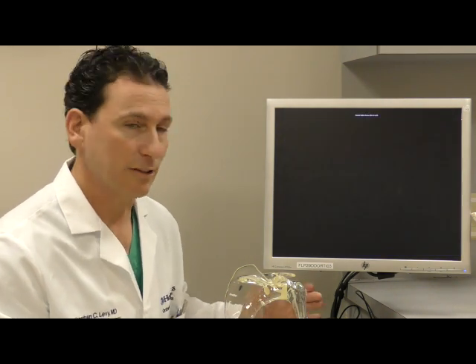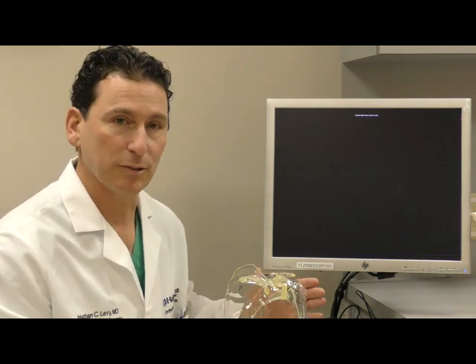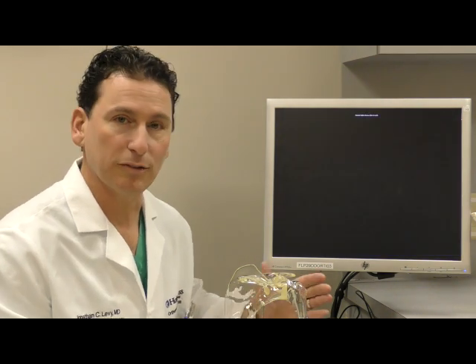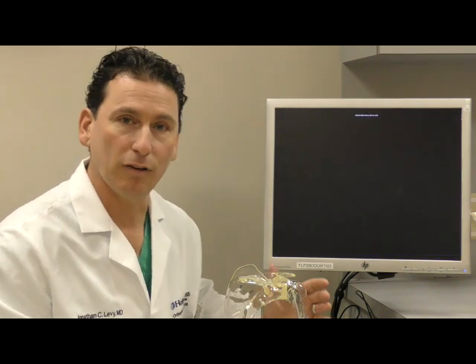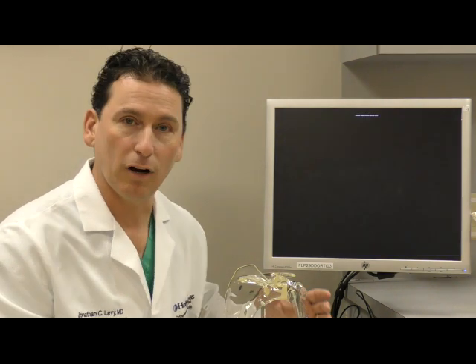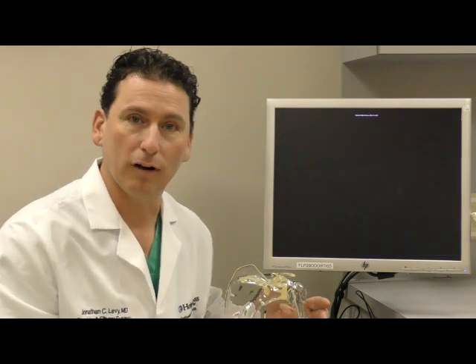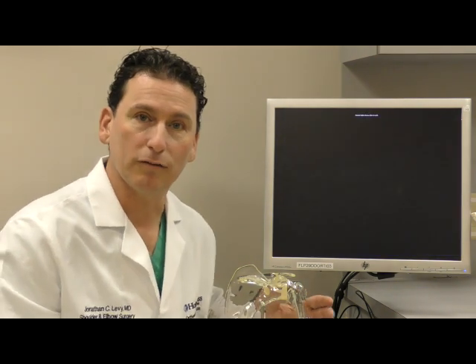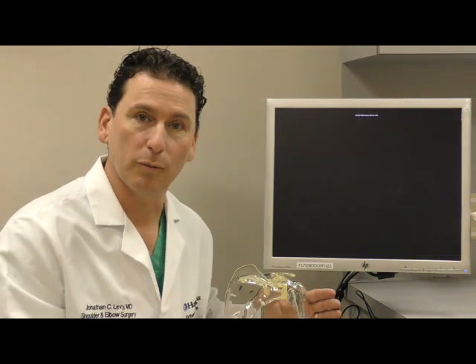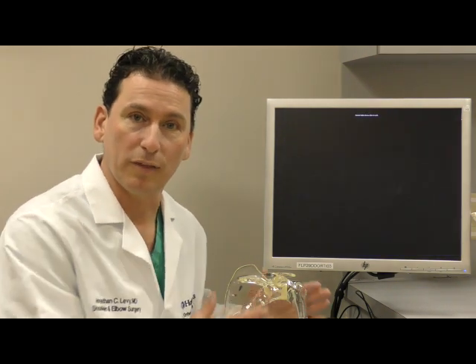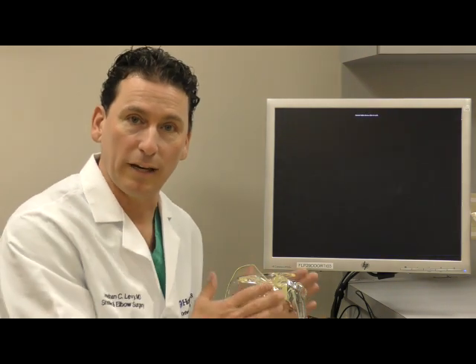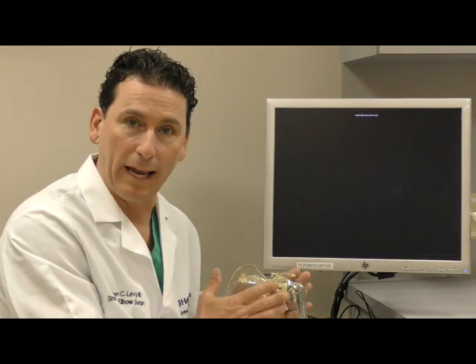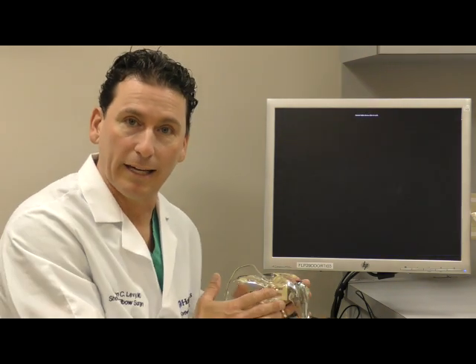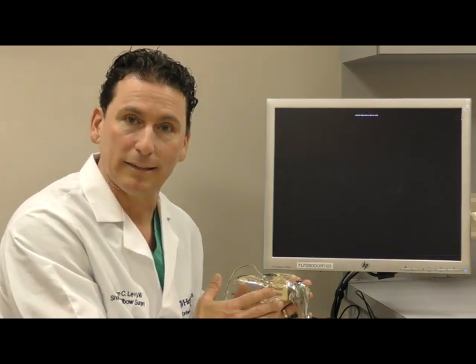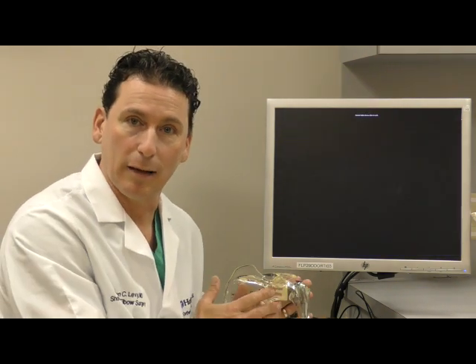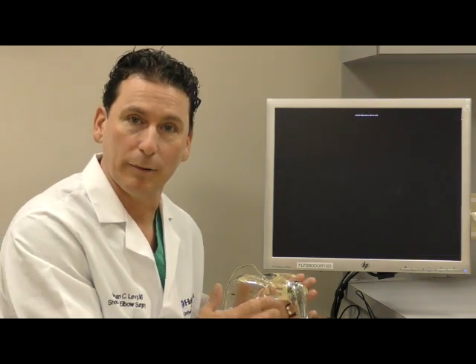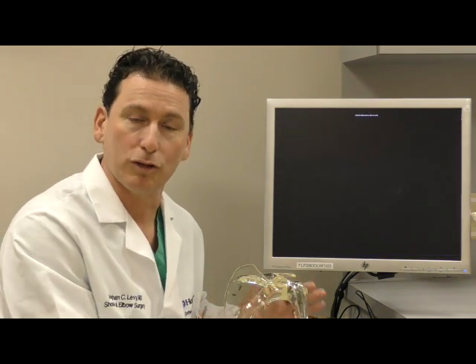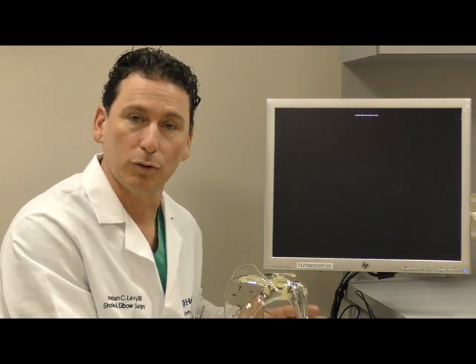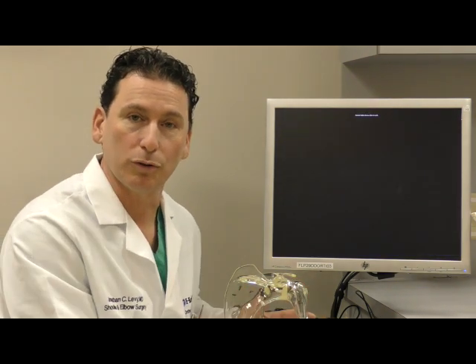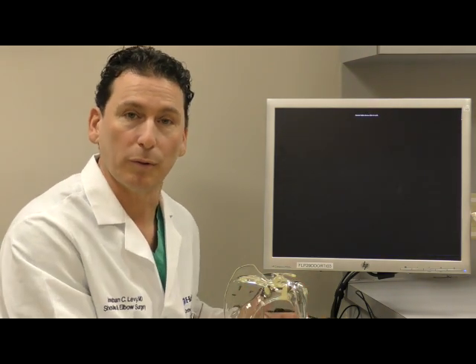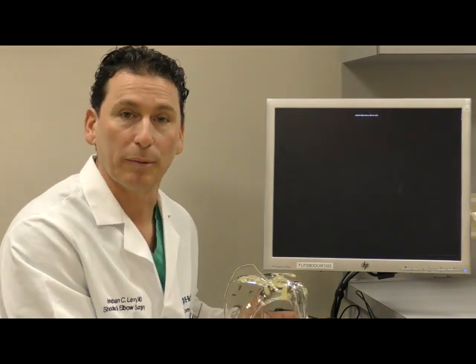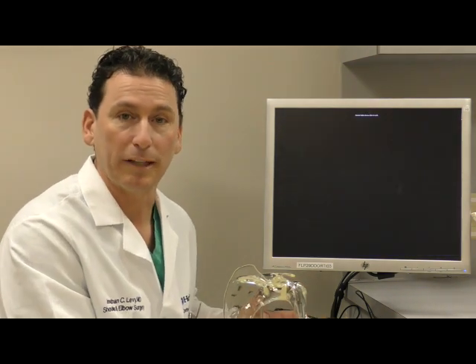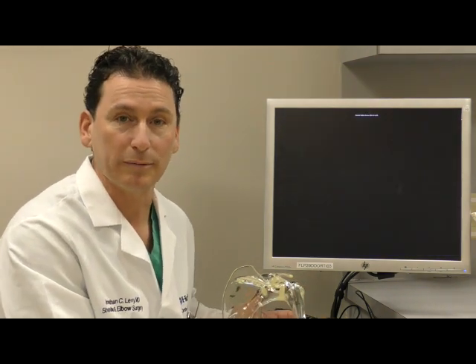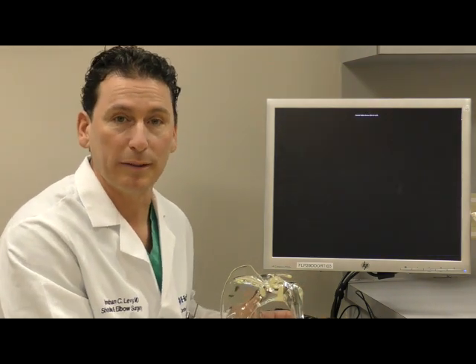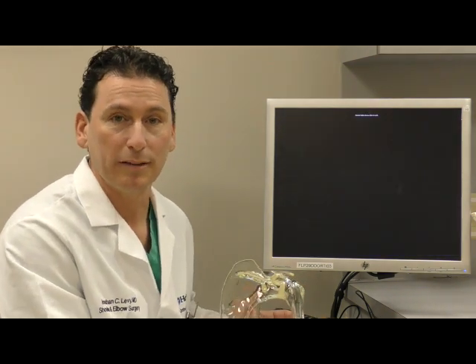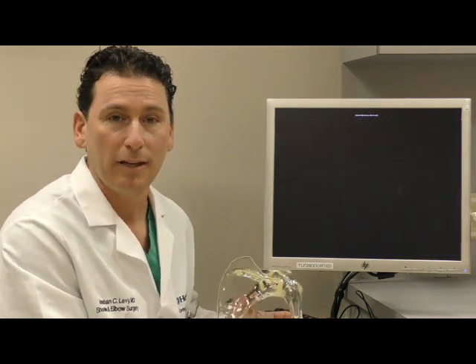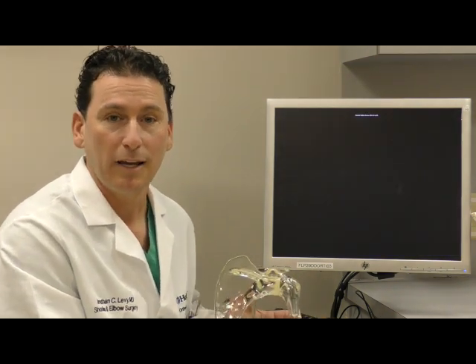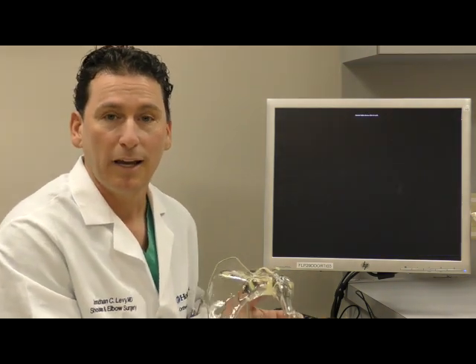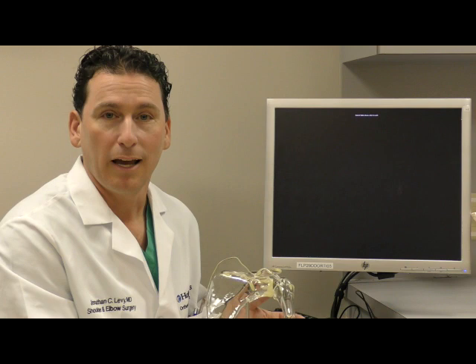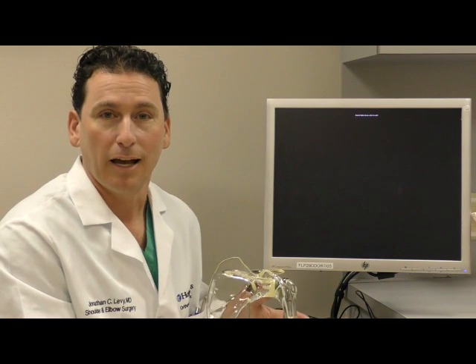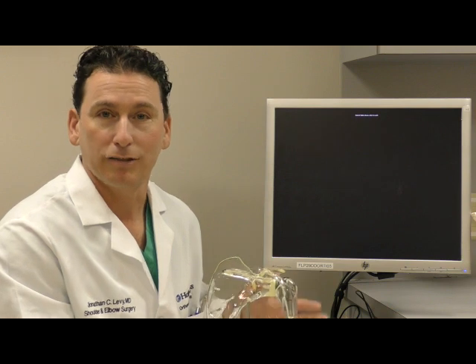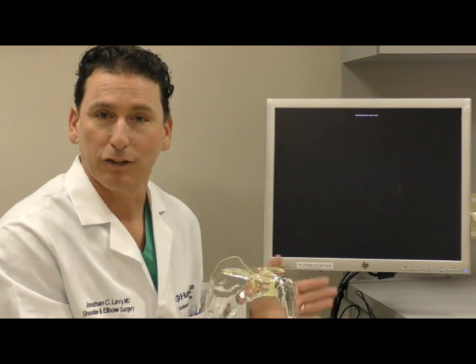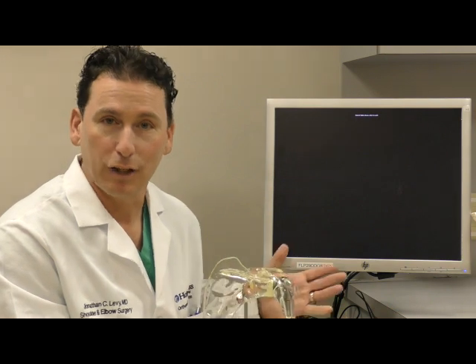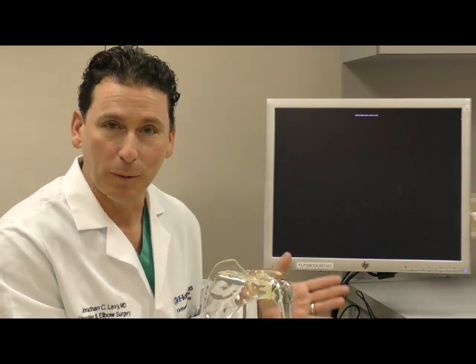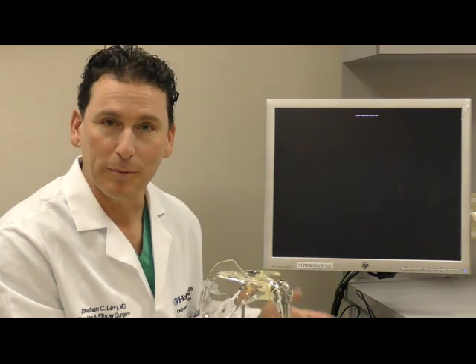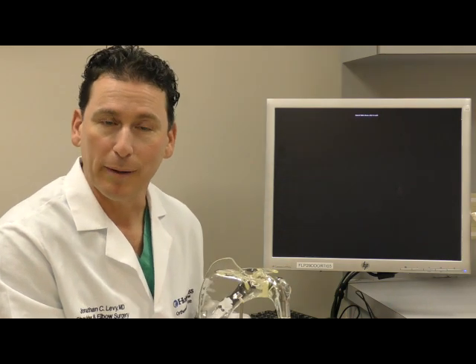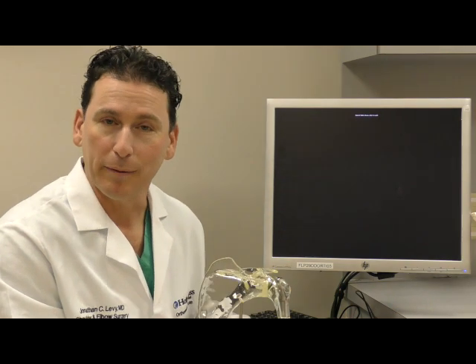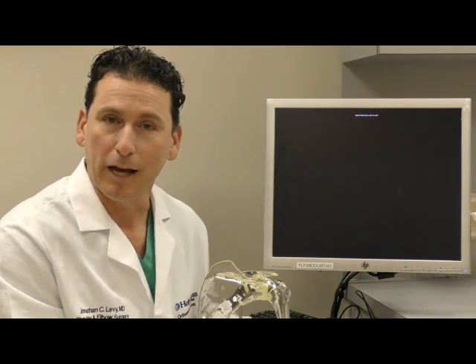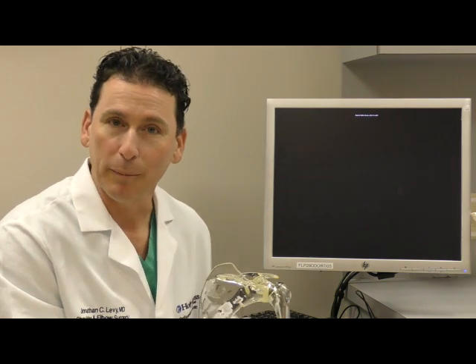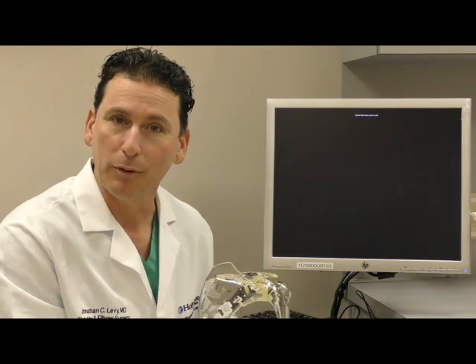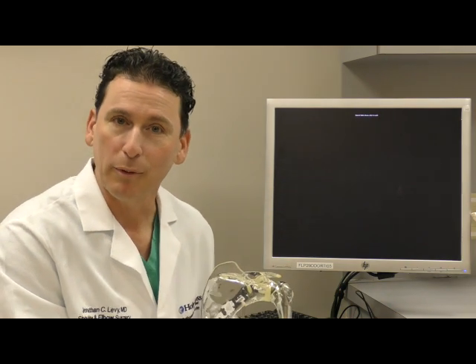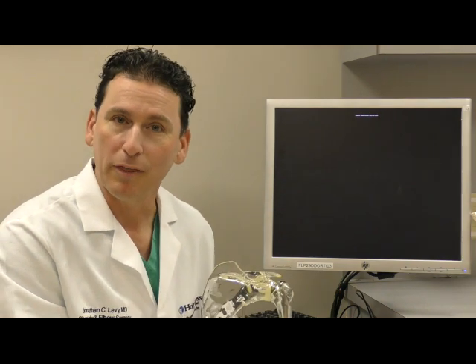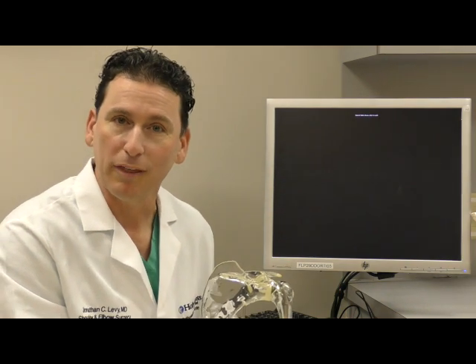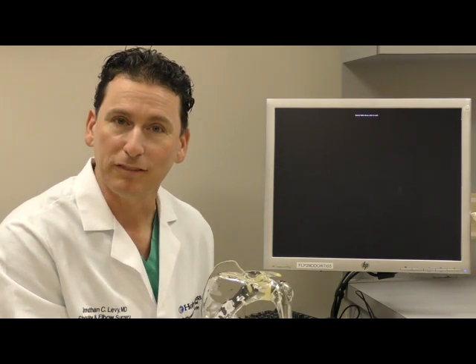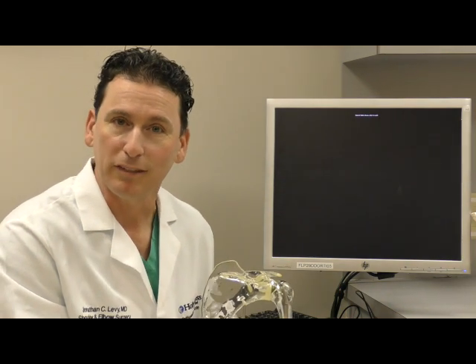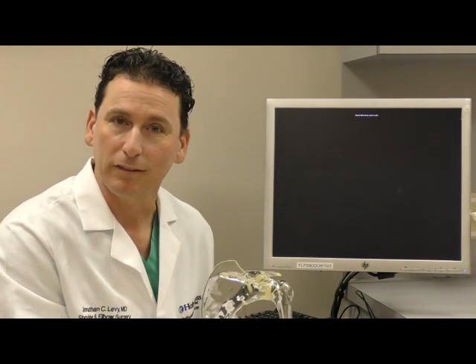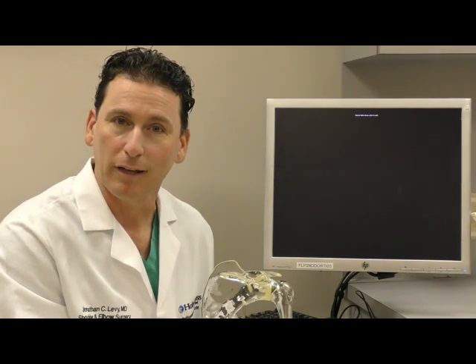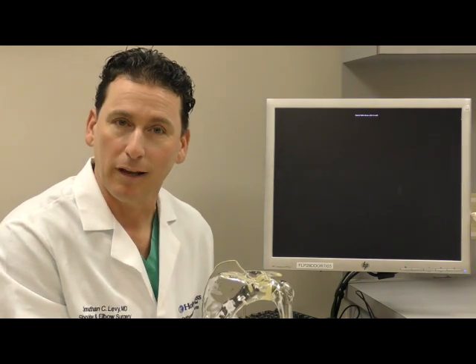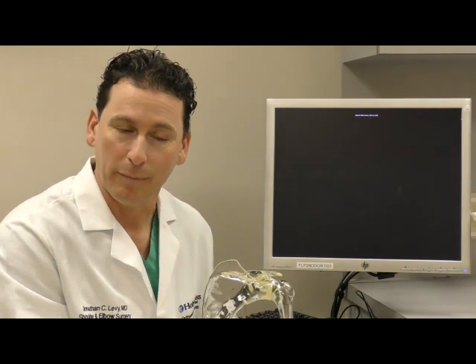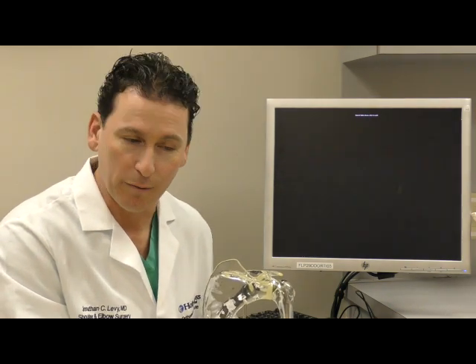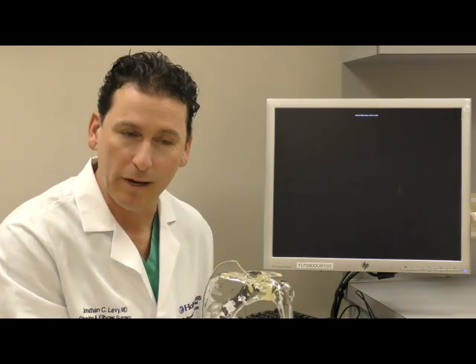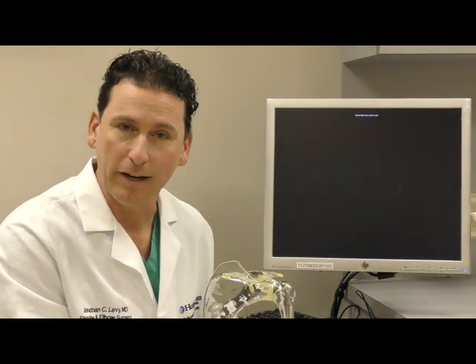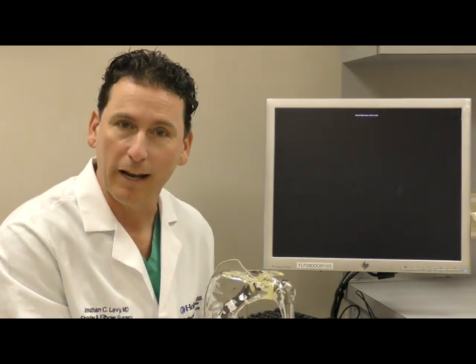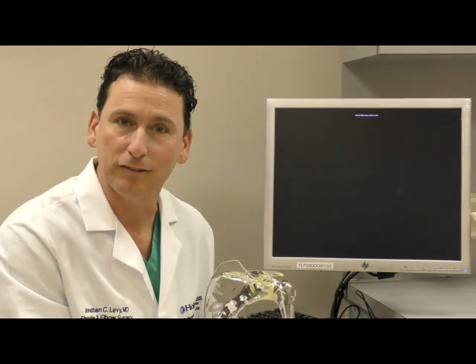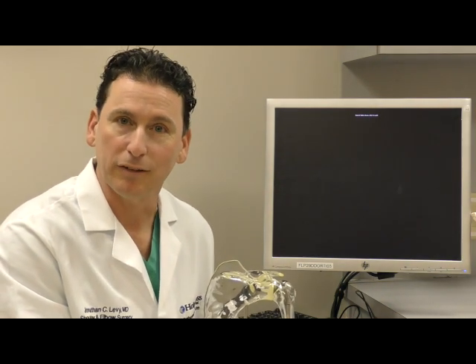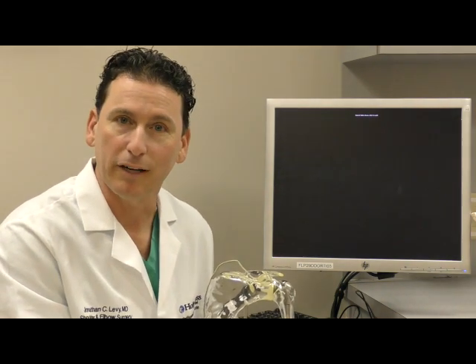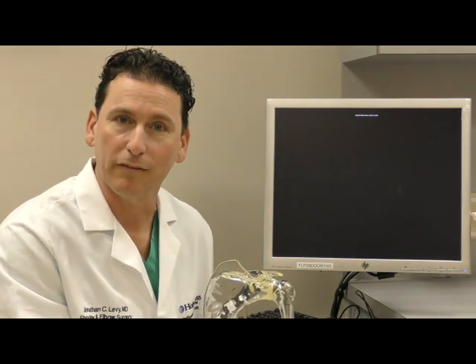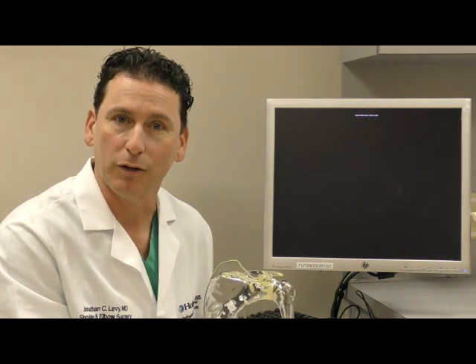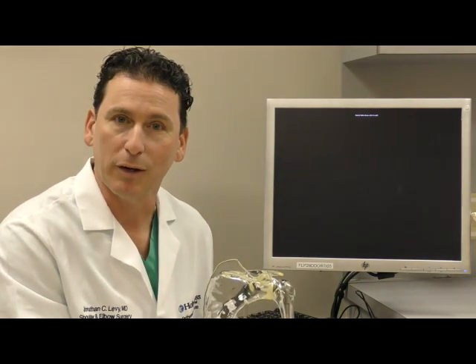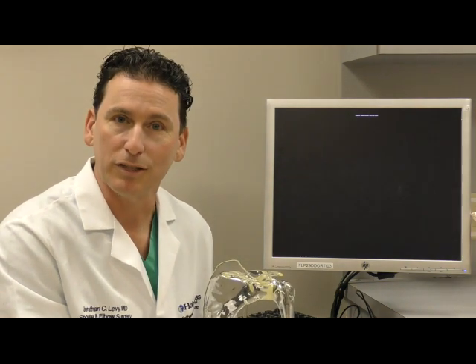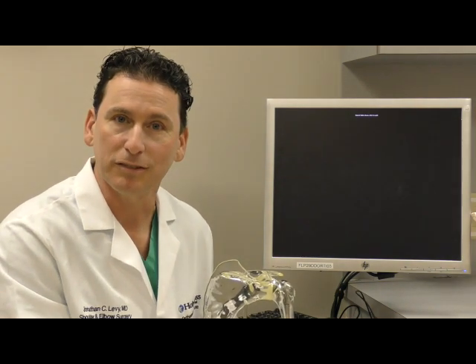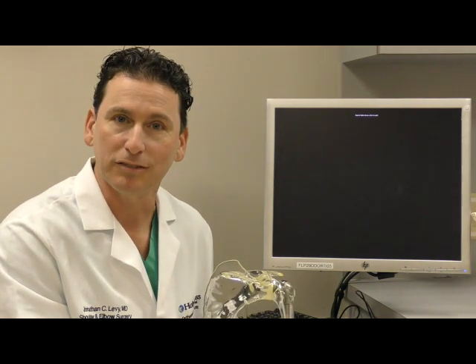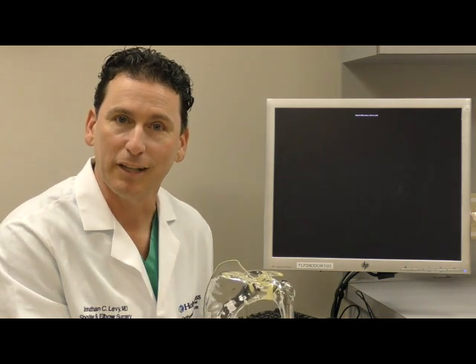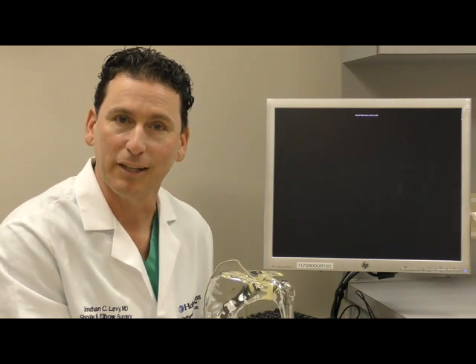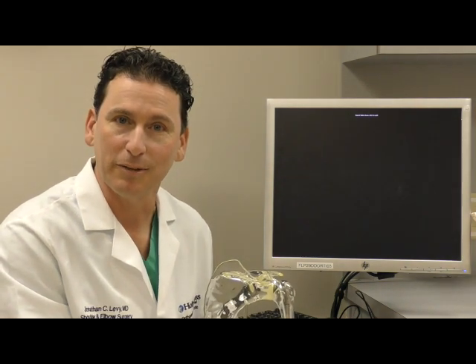That's what's involved with an anatomic shoulder replacement. I certainly hope to be able to help you with this, and I'll be ready to answer any of your questions. Thank you.